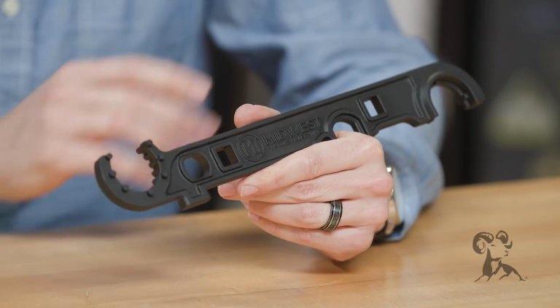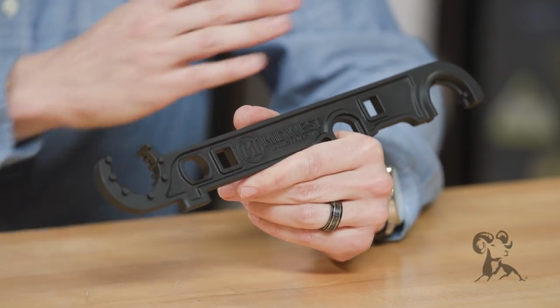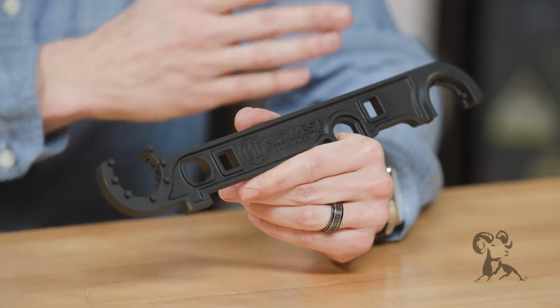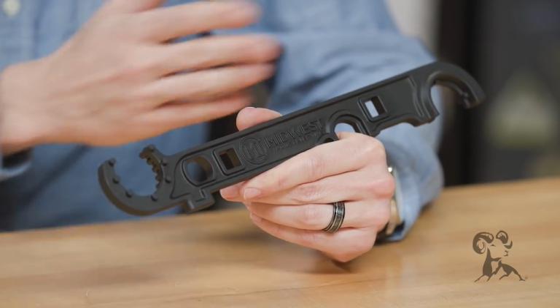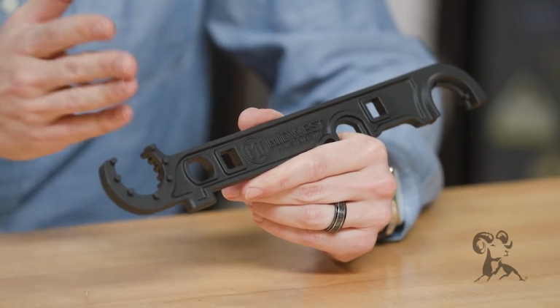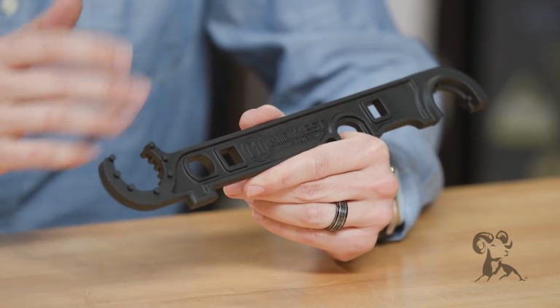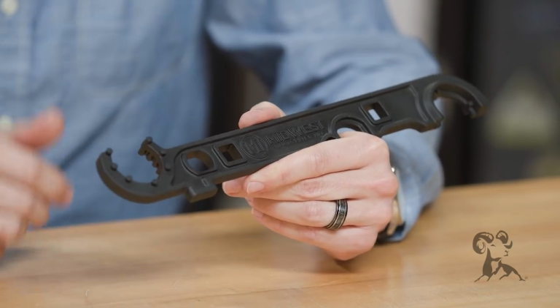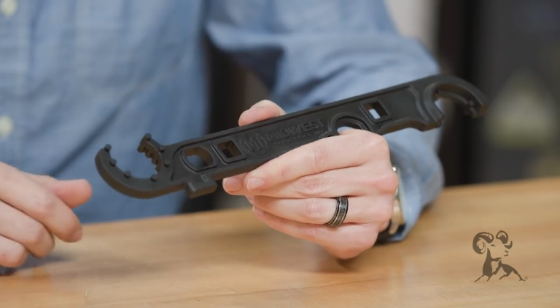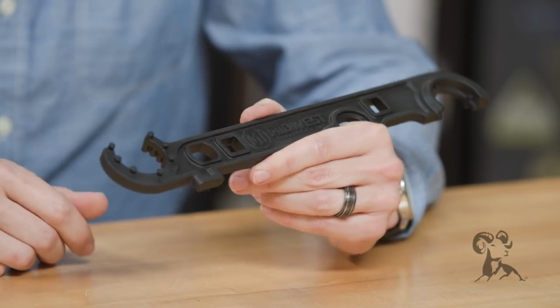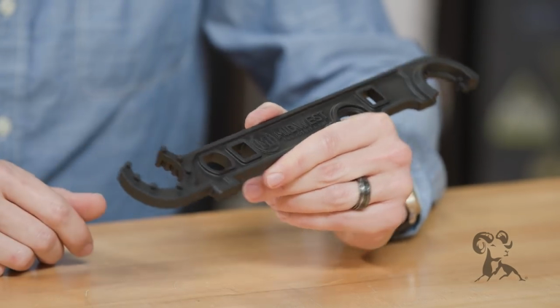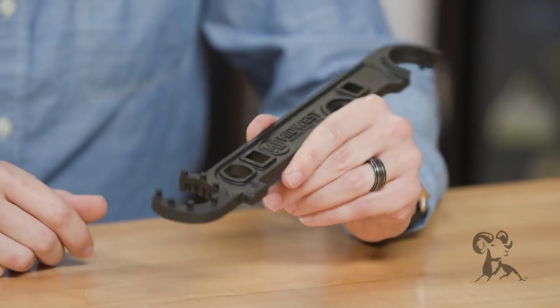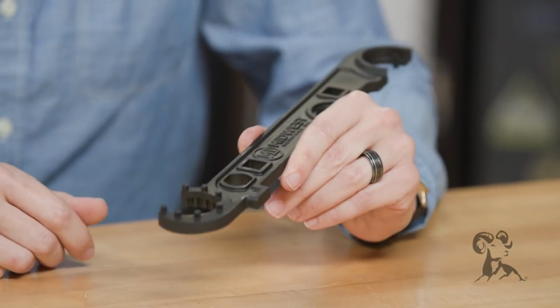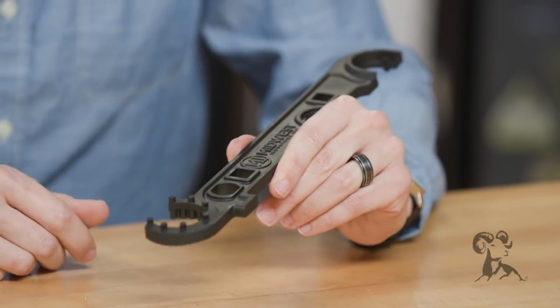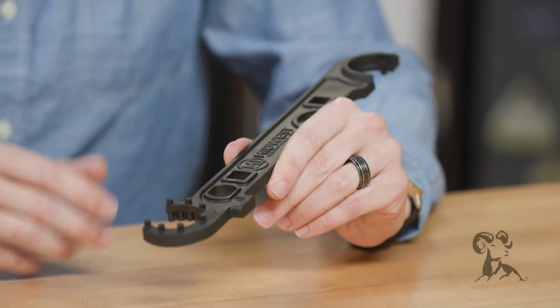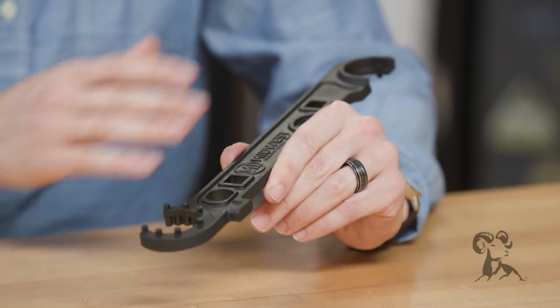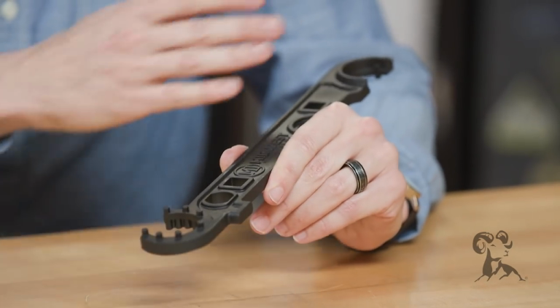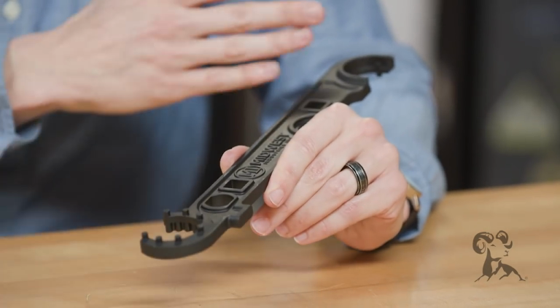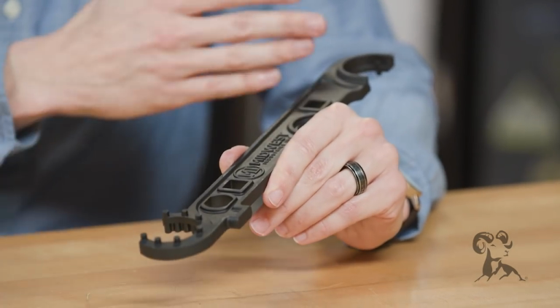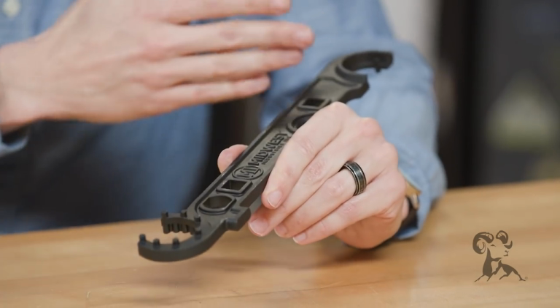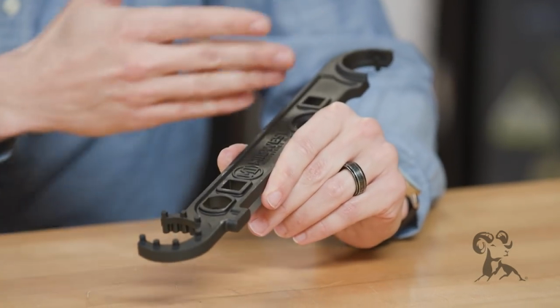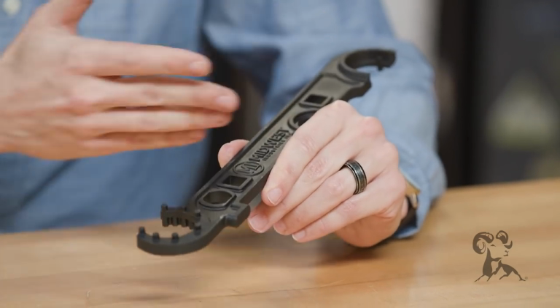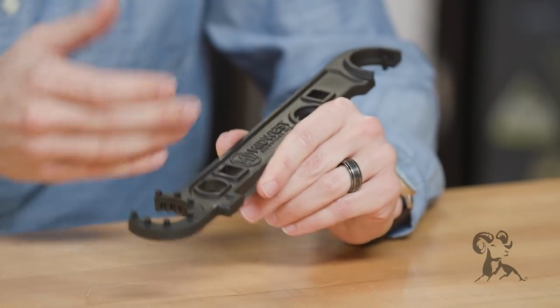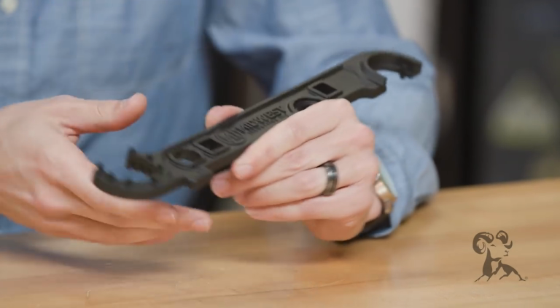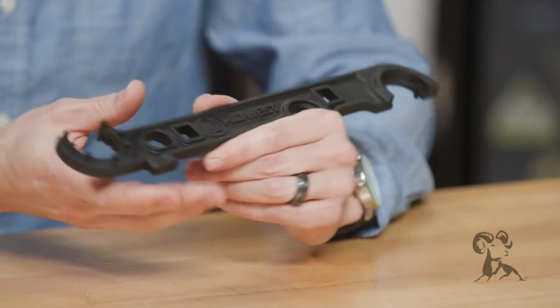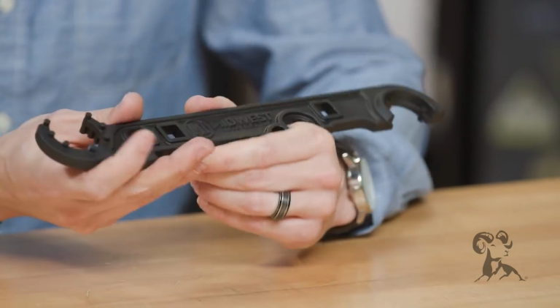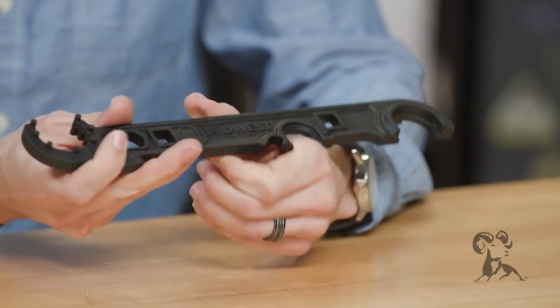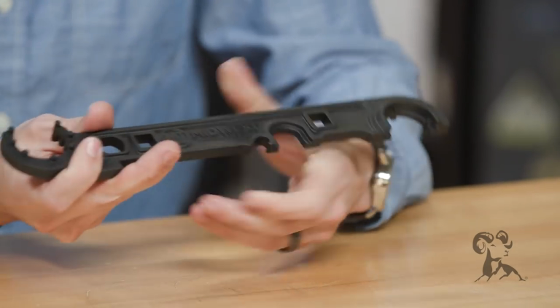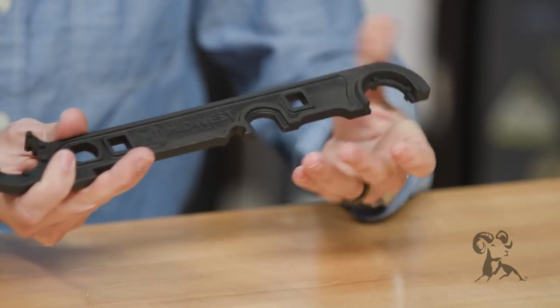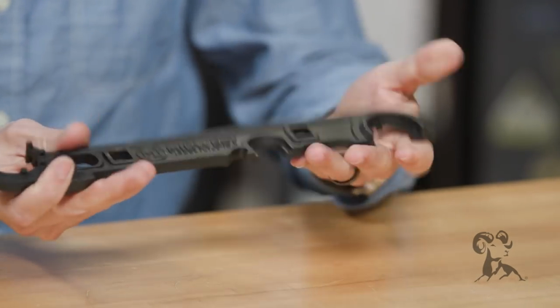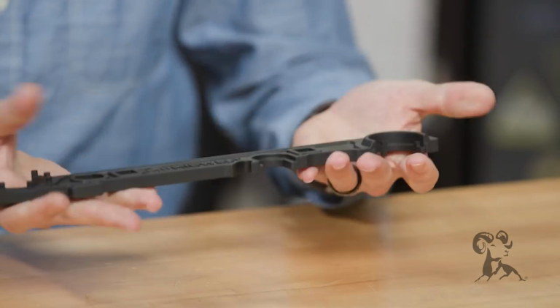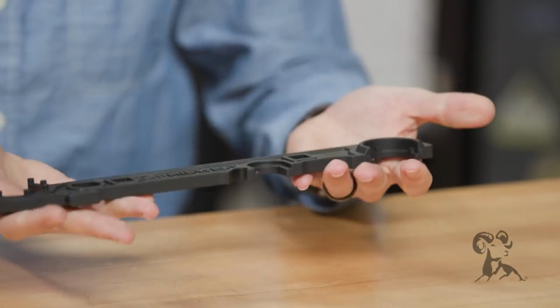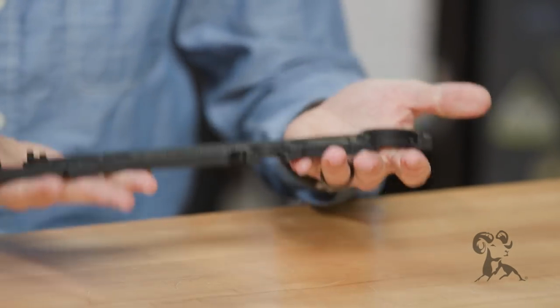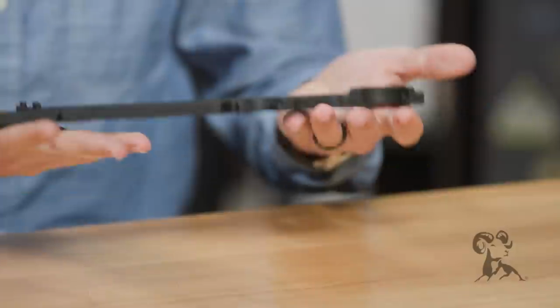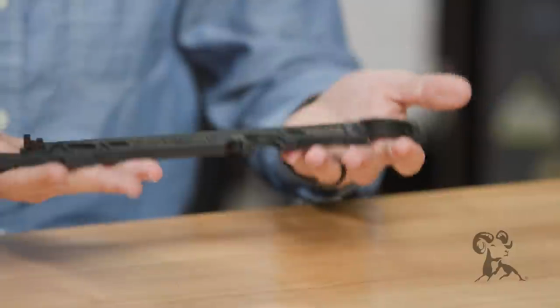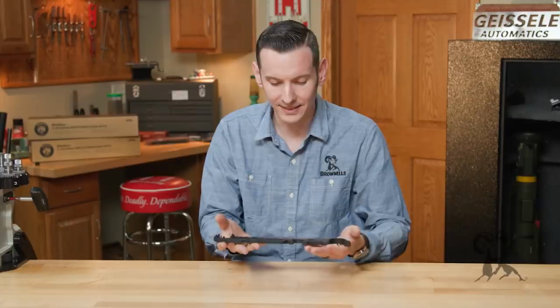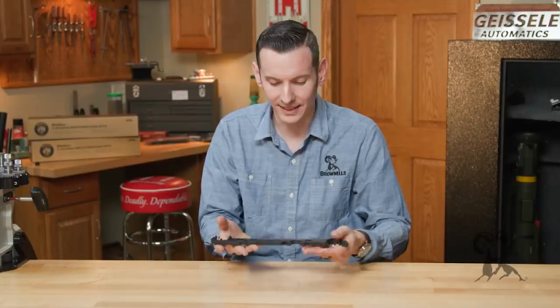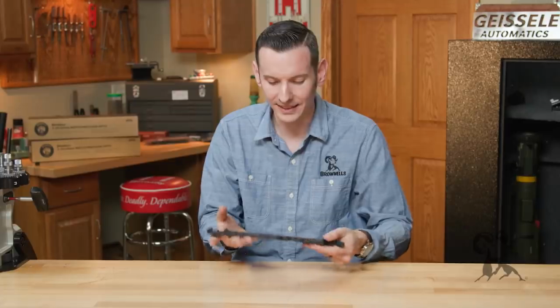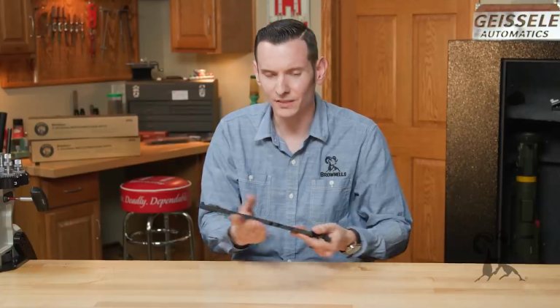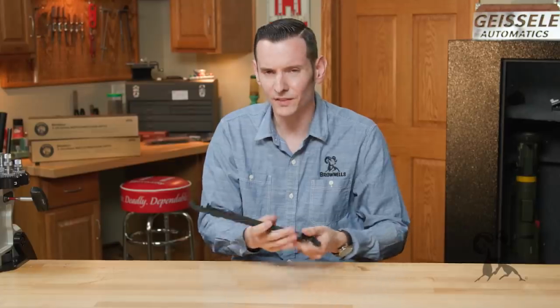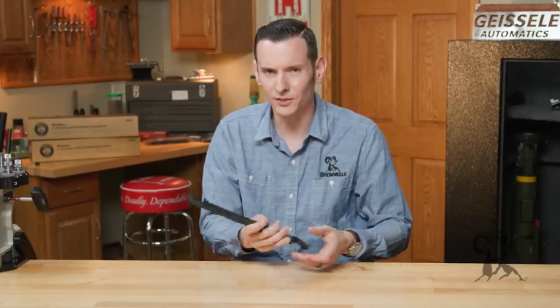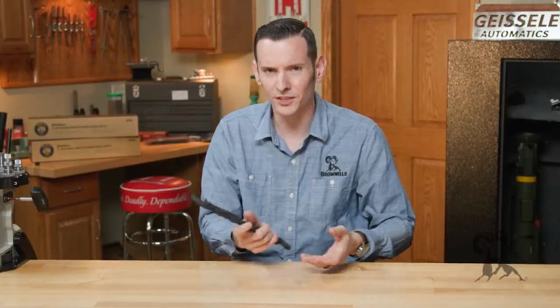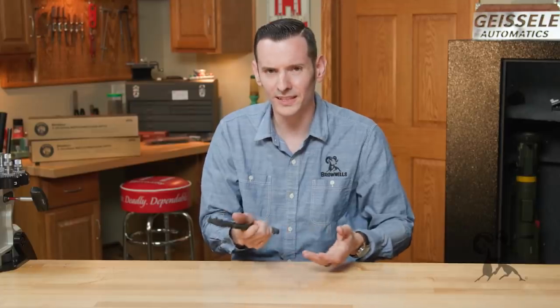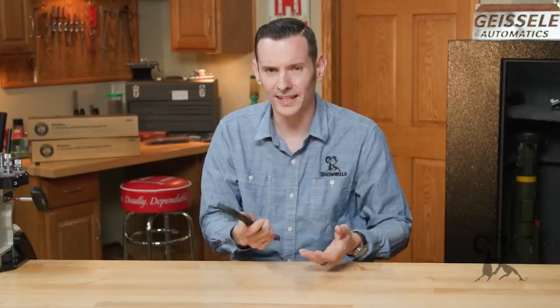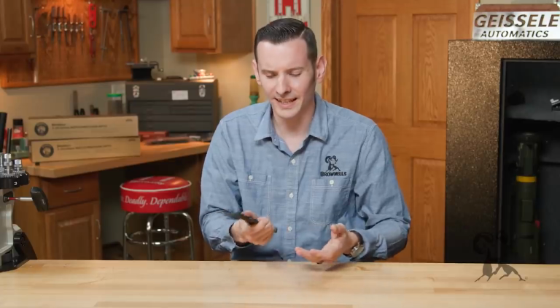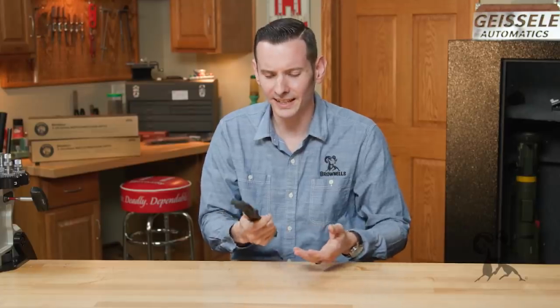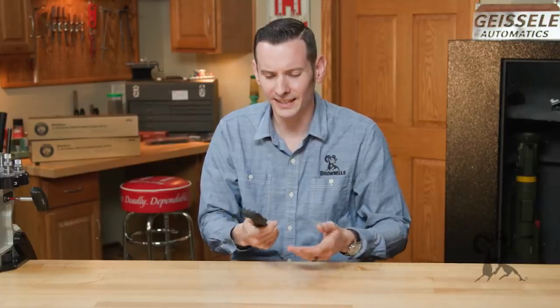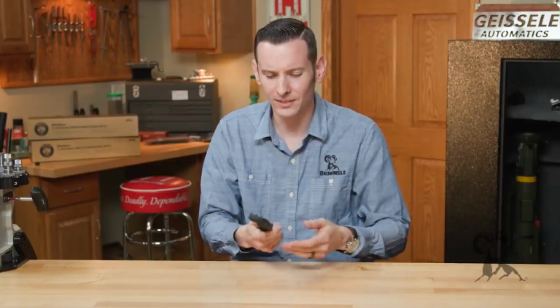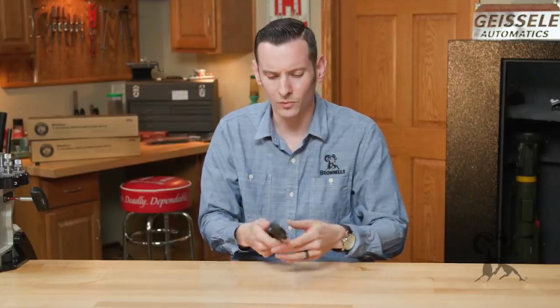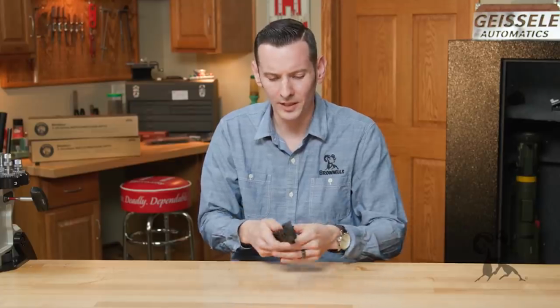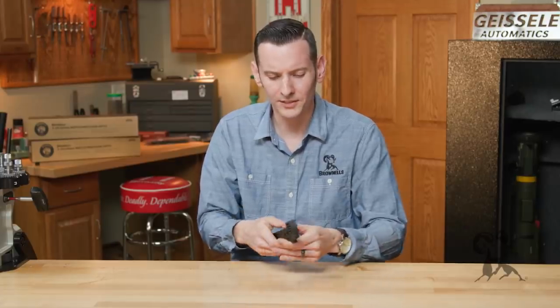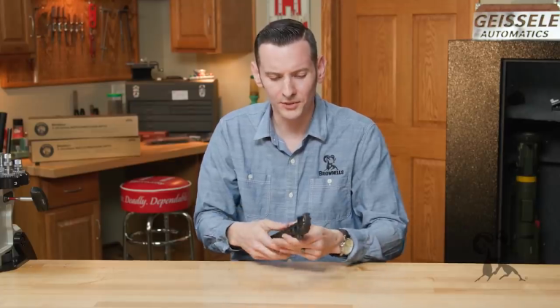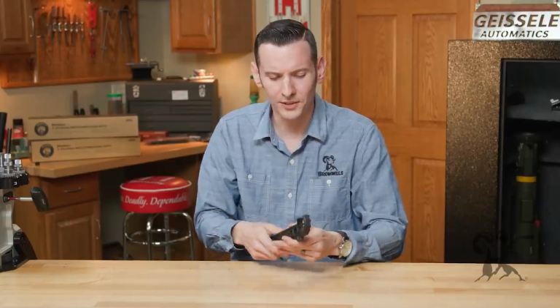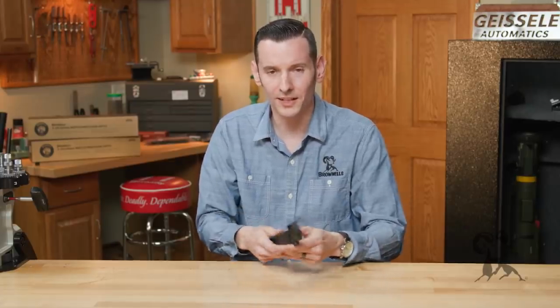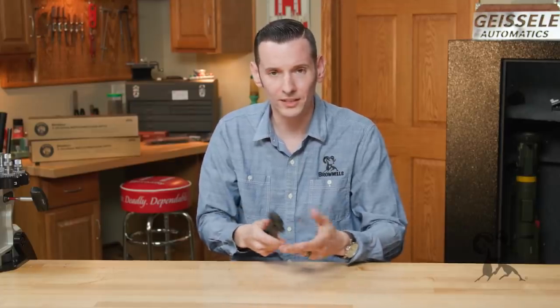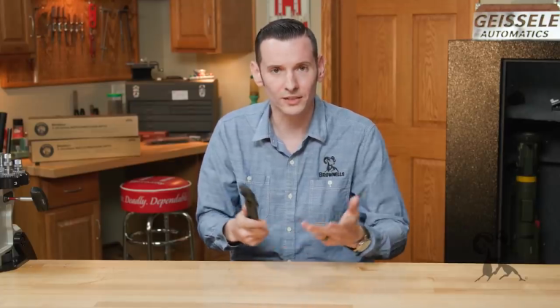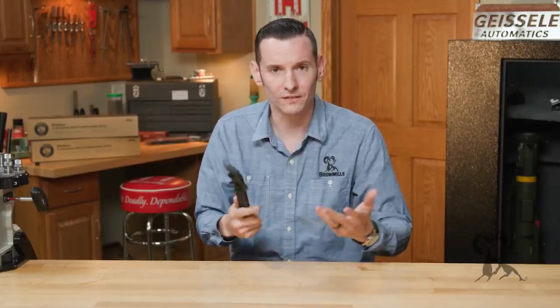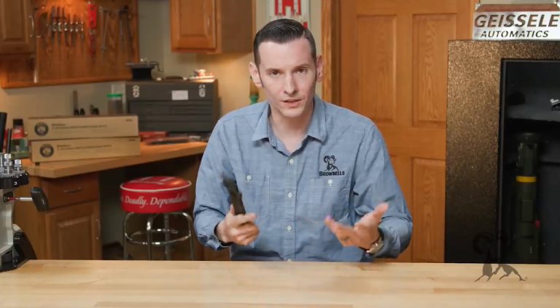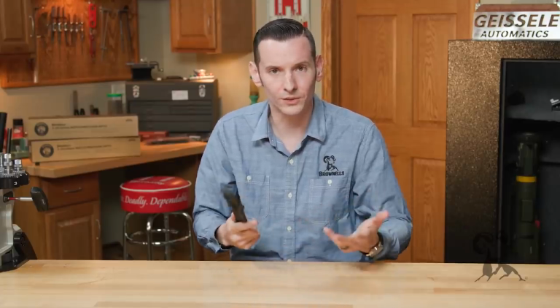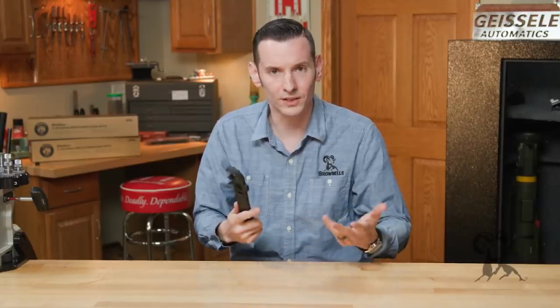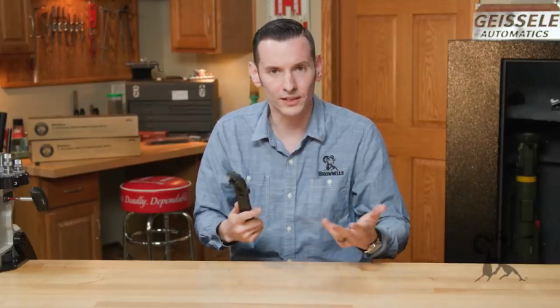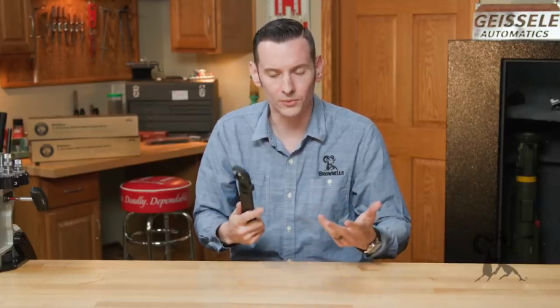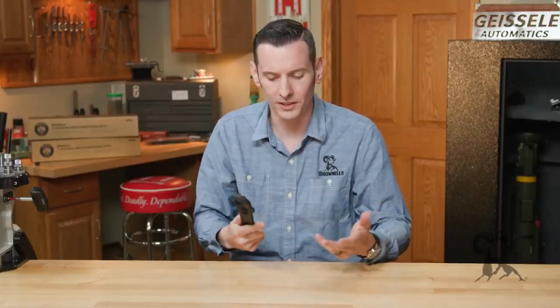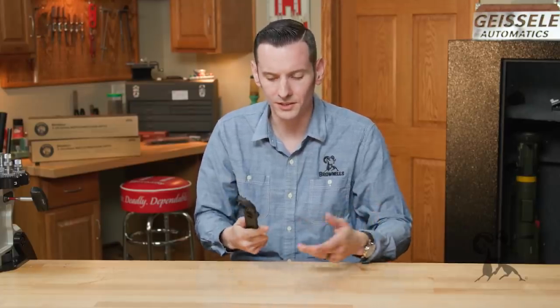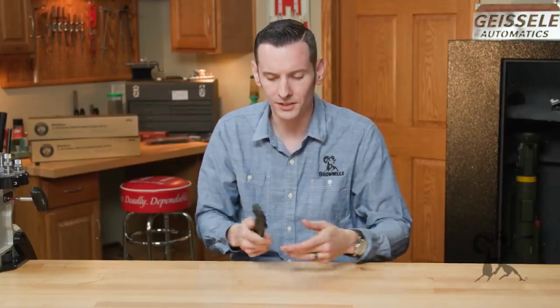Taking a look at it, it's machined out of one solid piece of steel. It's nice. It feels good in the hand, it has some weight to it — it actually feels like a wrench.